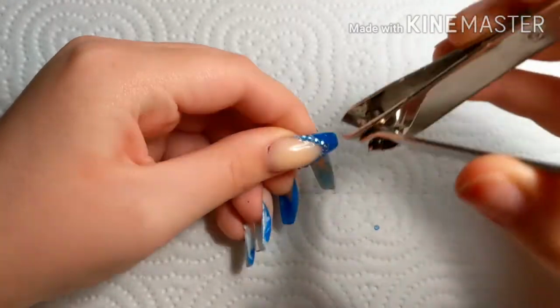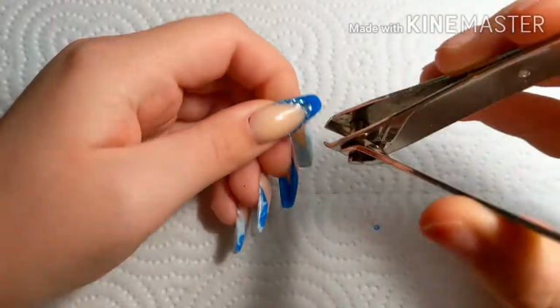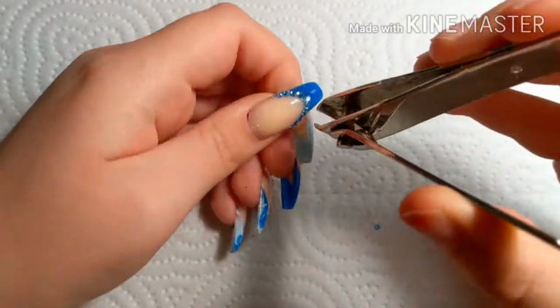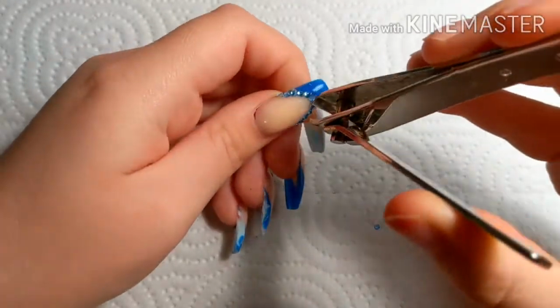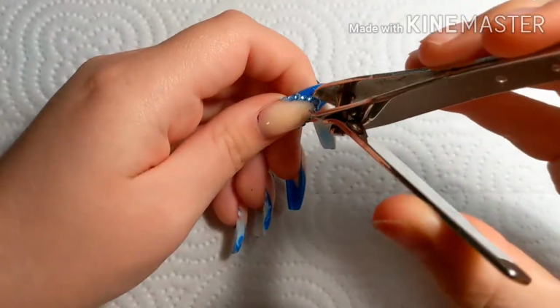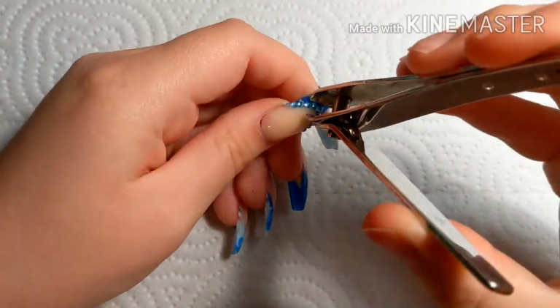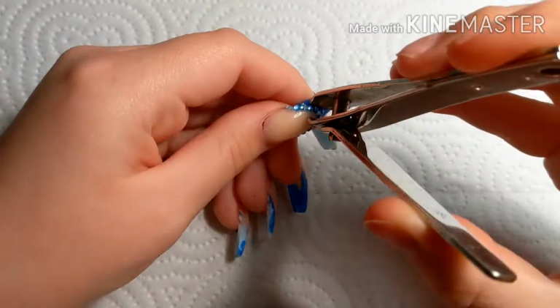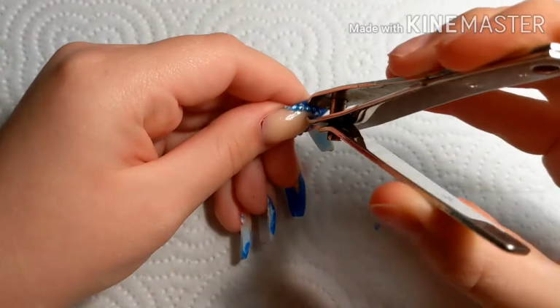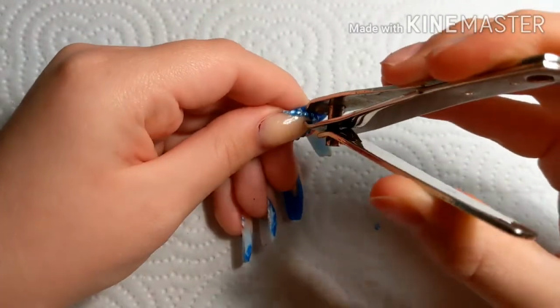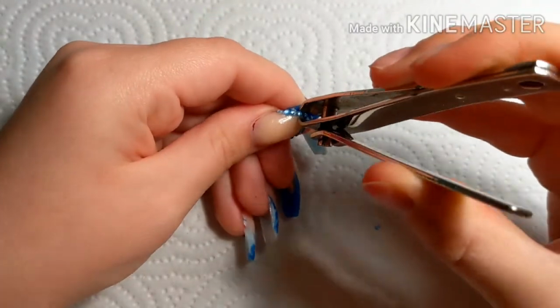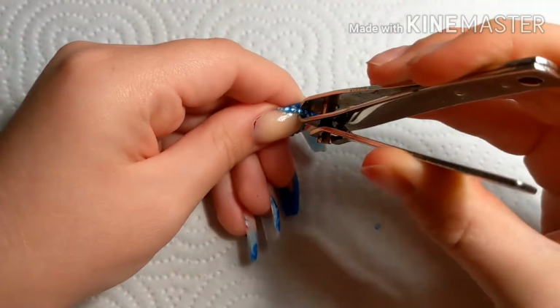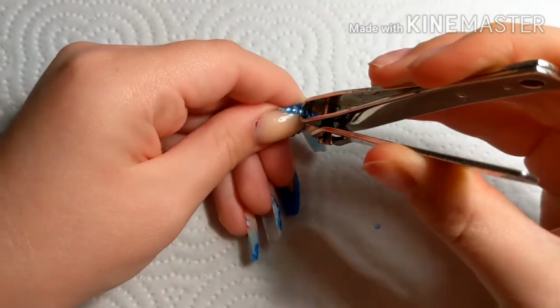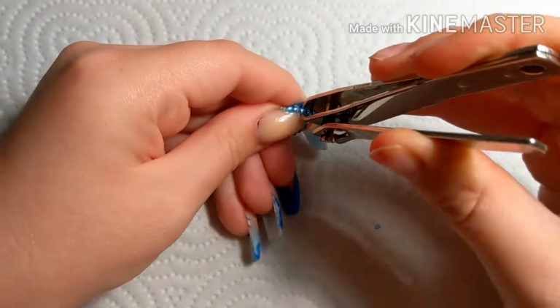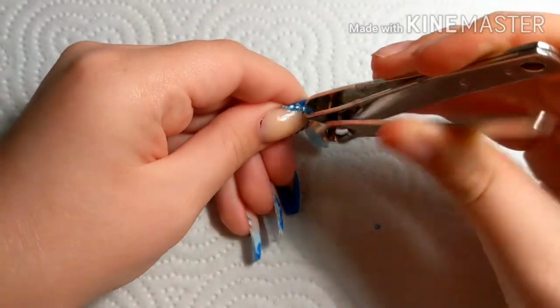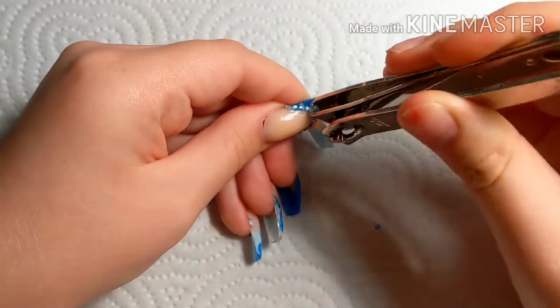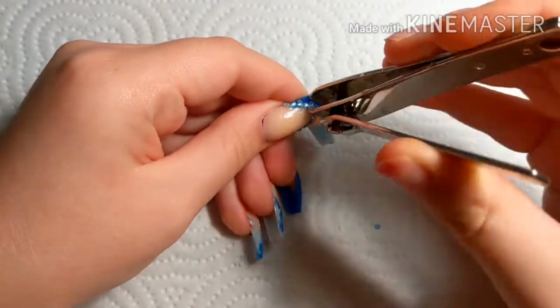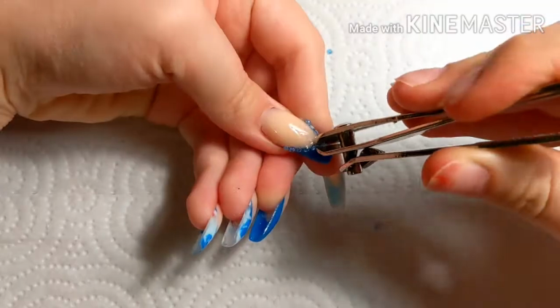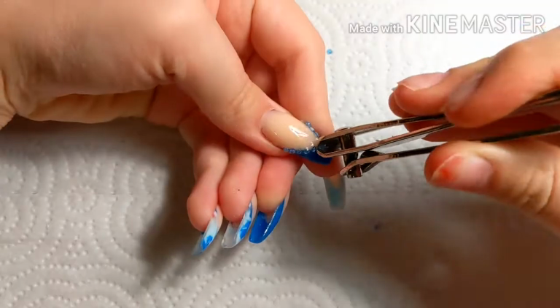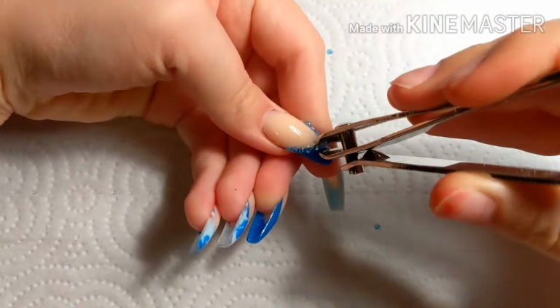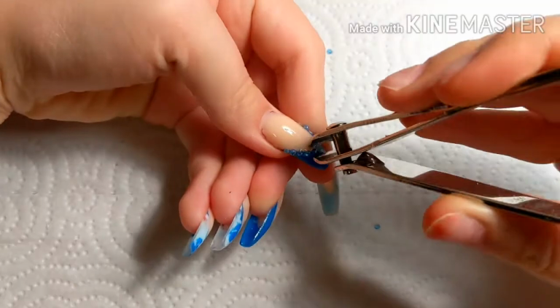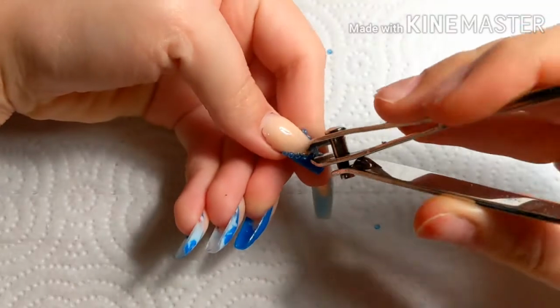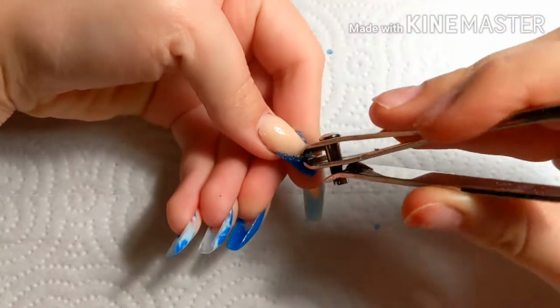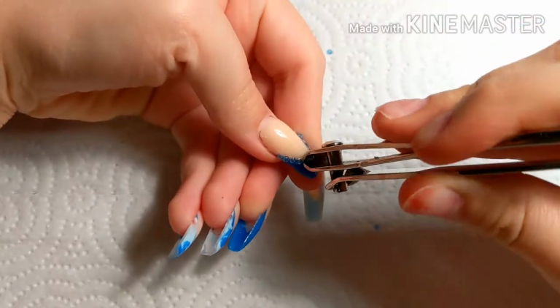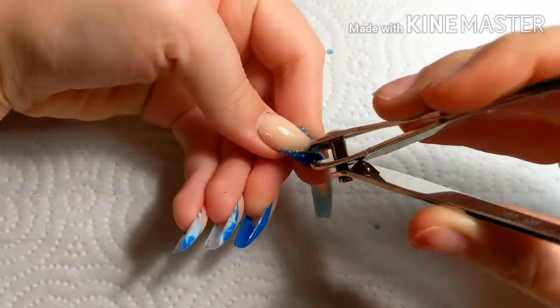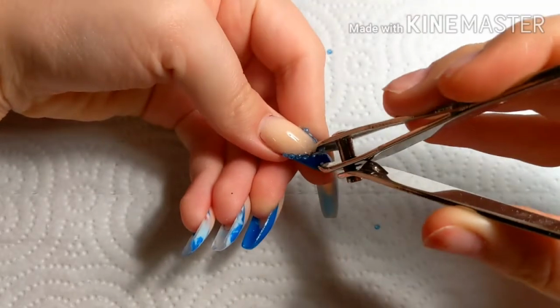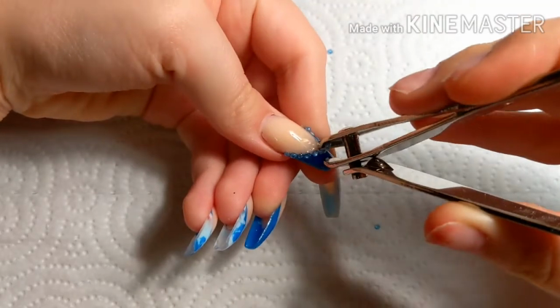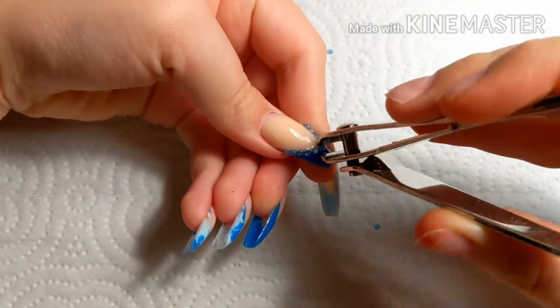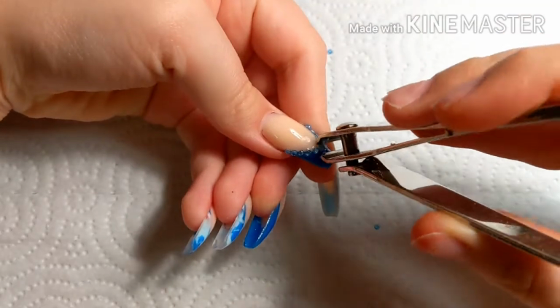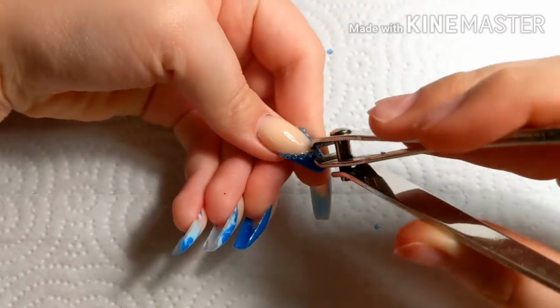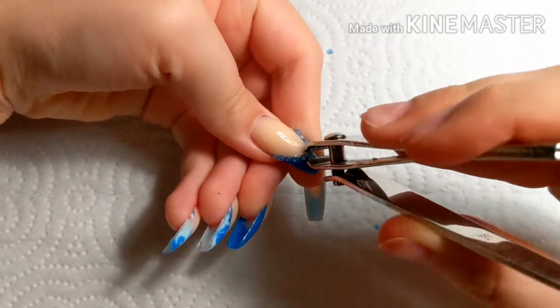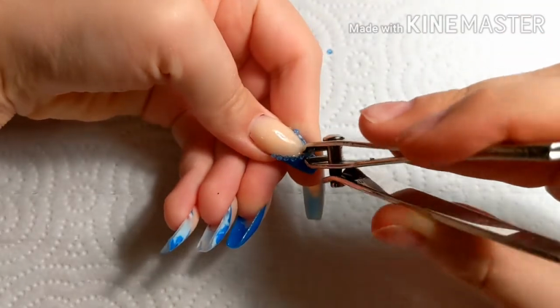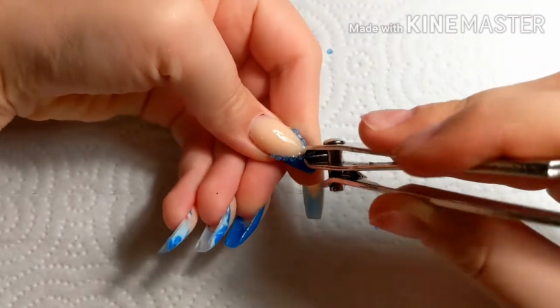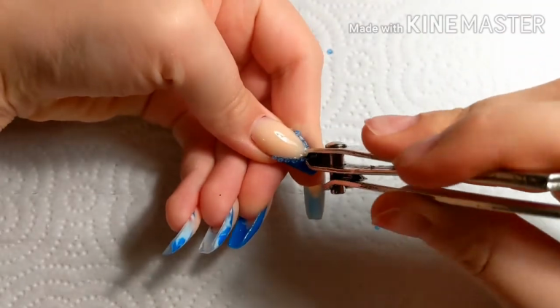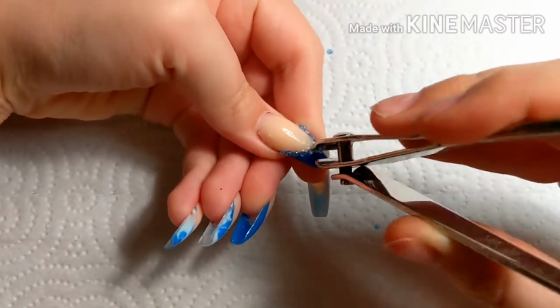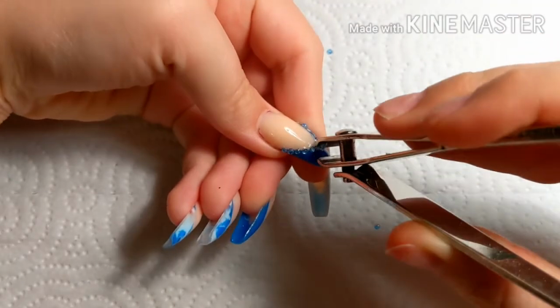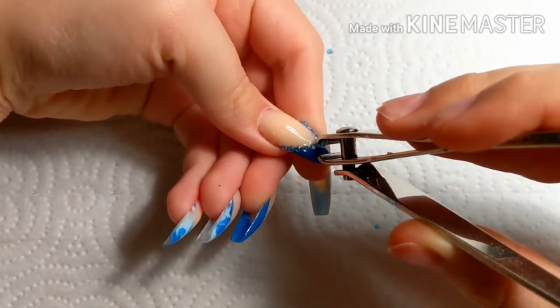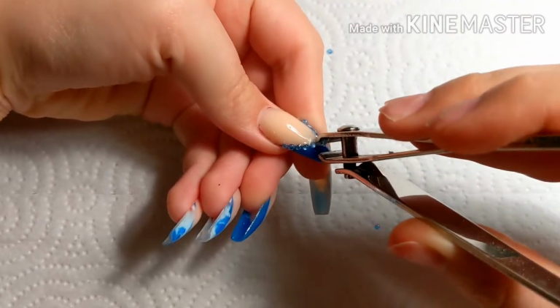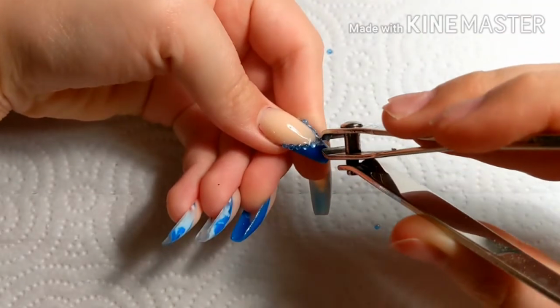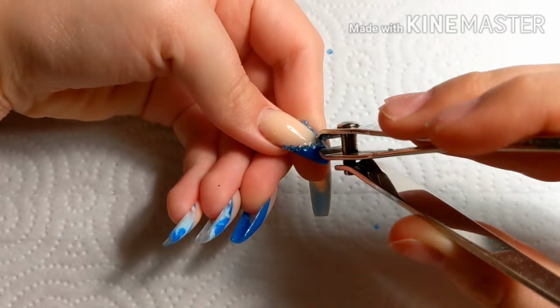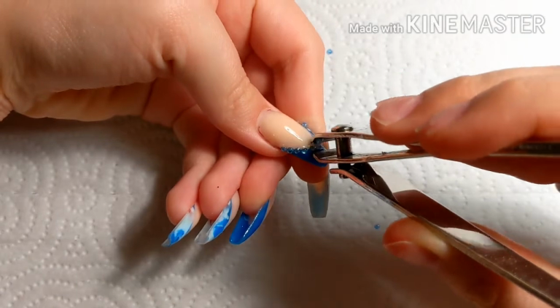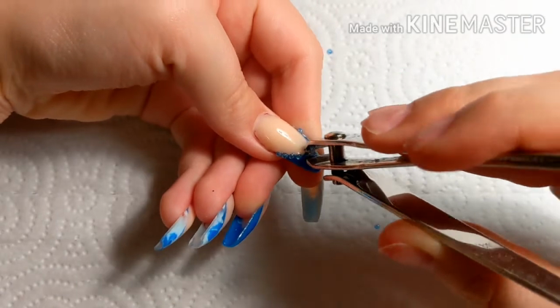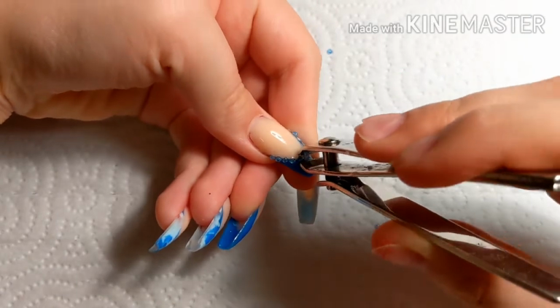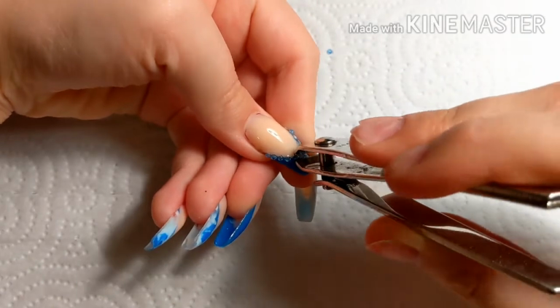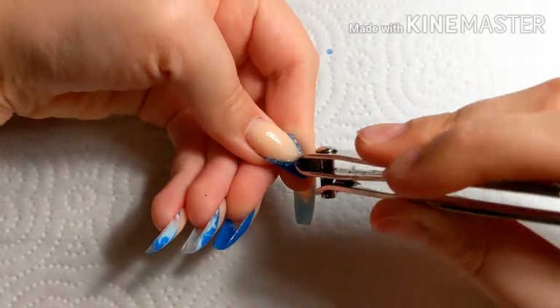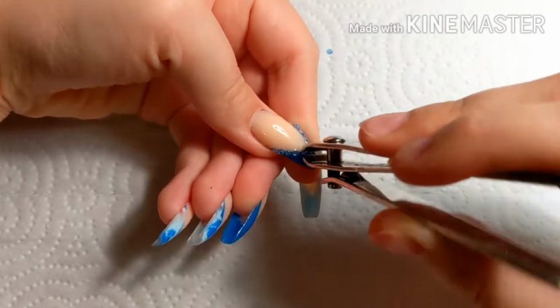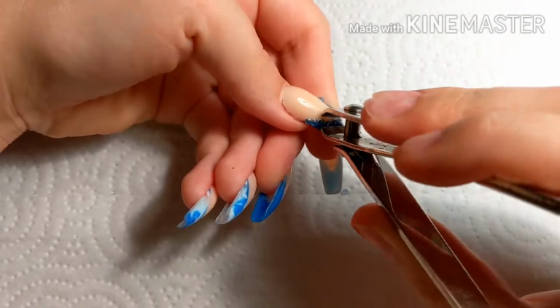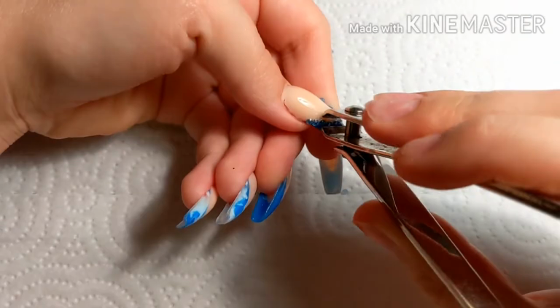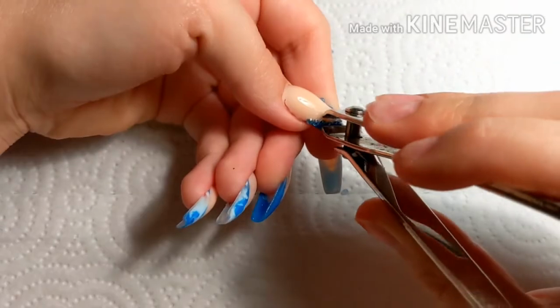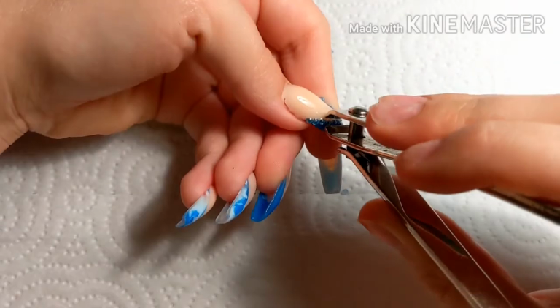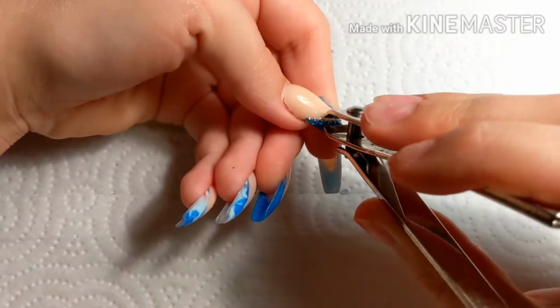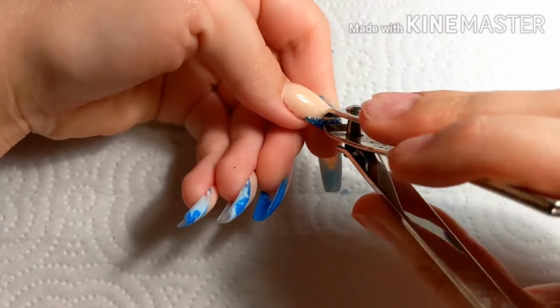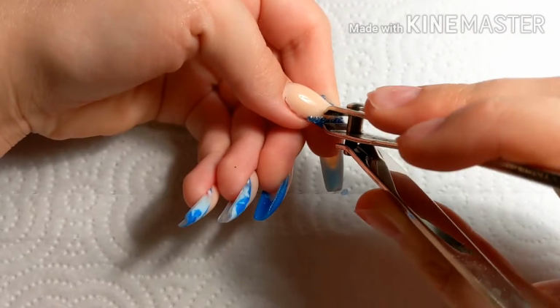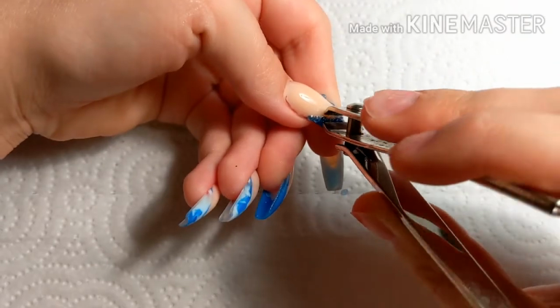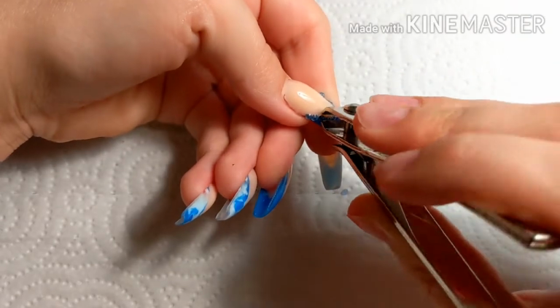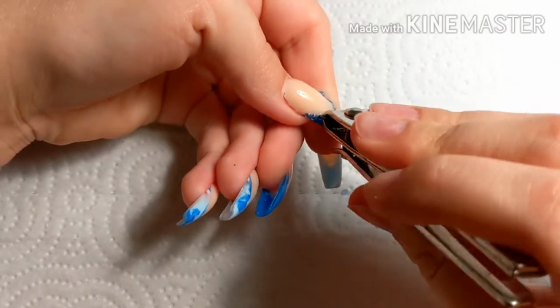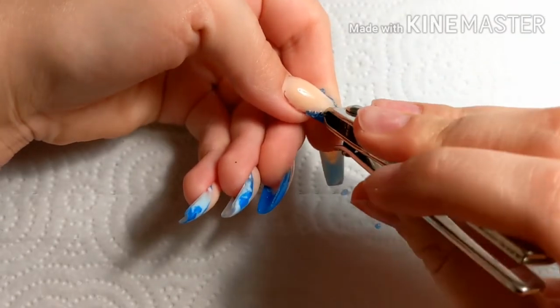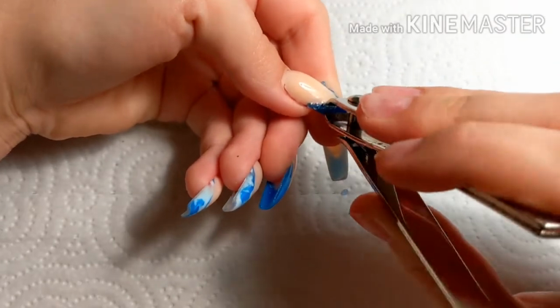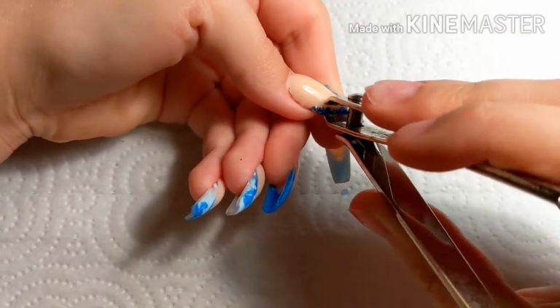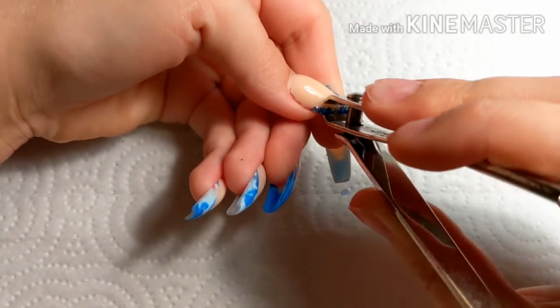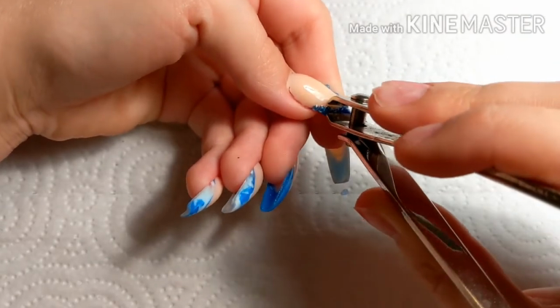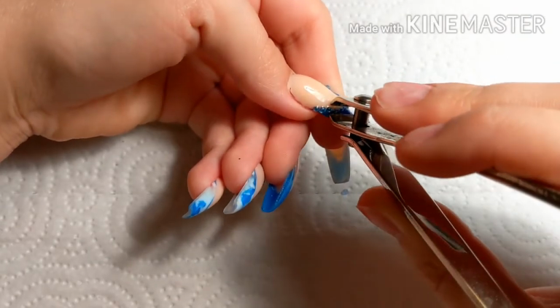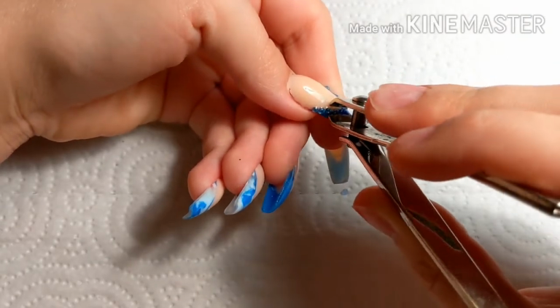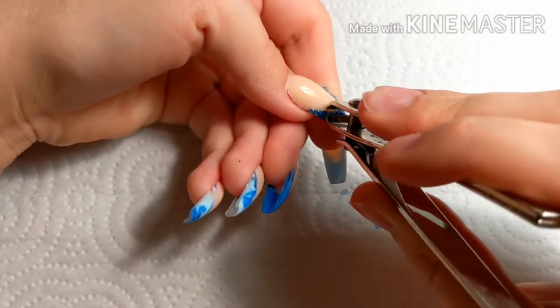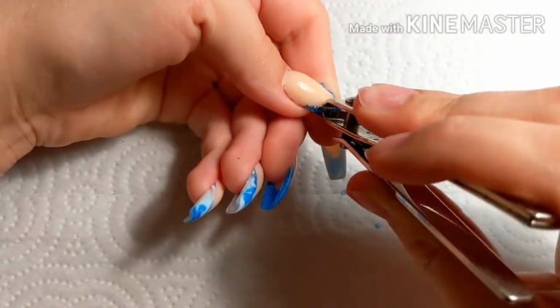So I'm gonna take some toenail clippers and take off all of the bling, which always kind of makes me sad because I like the bling, but you just gotta cut them off.